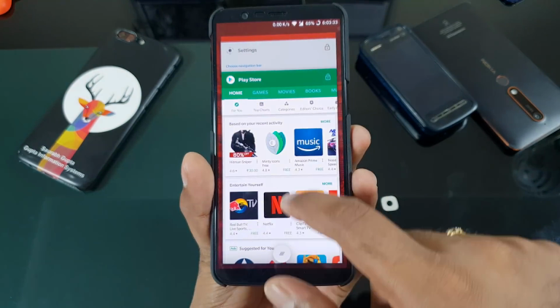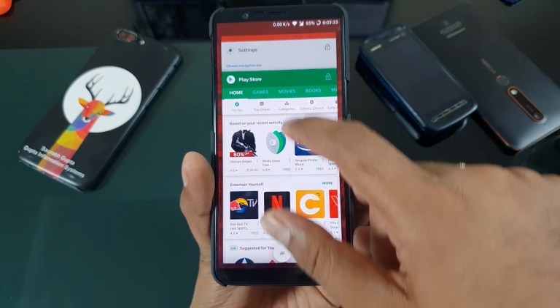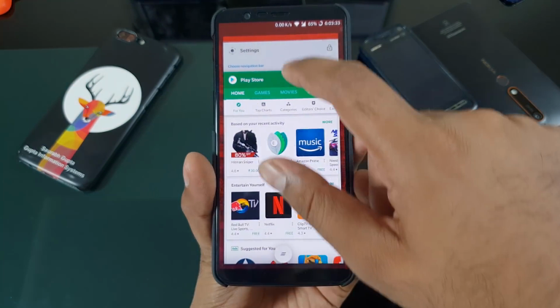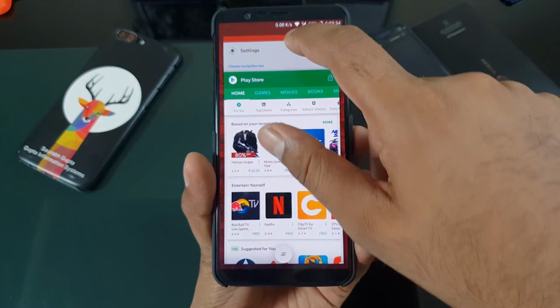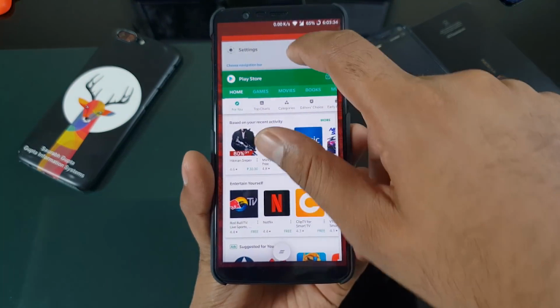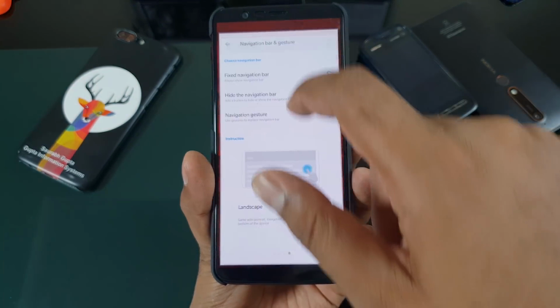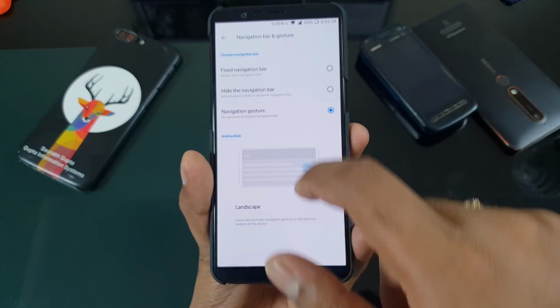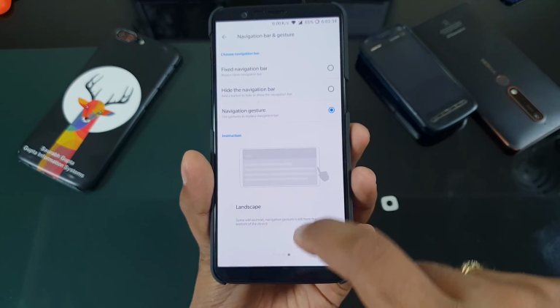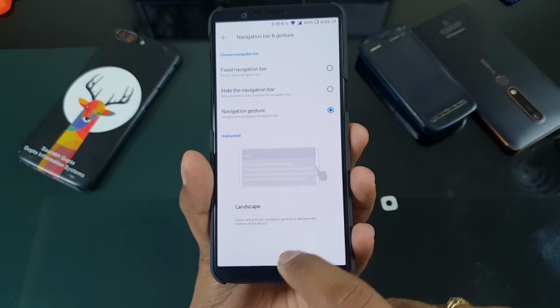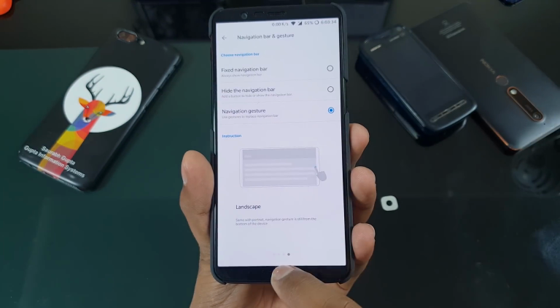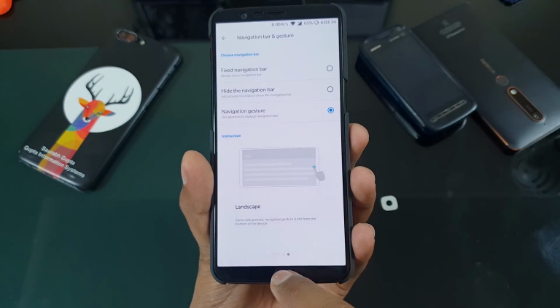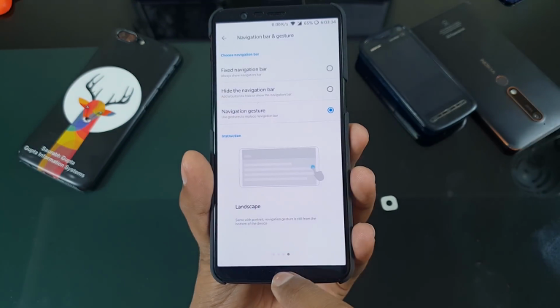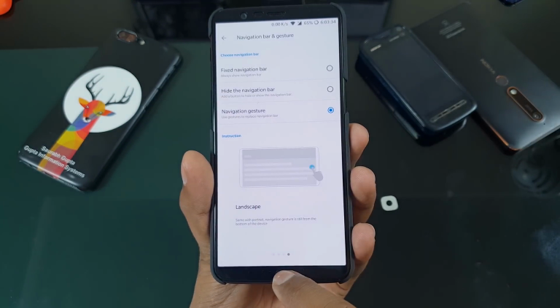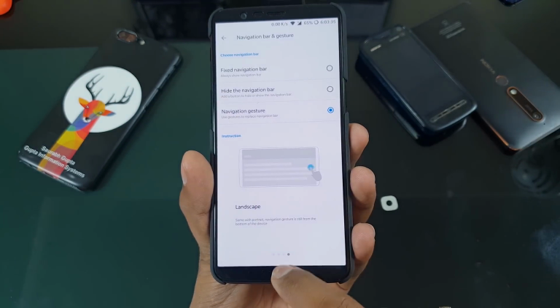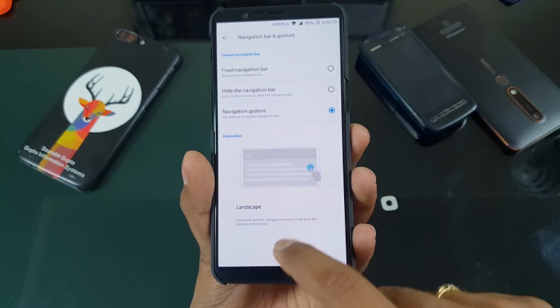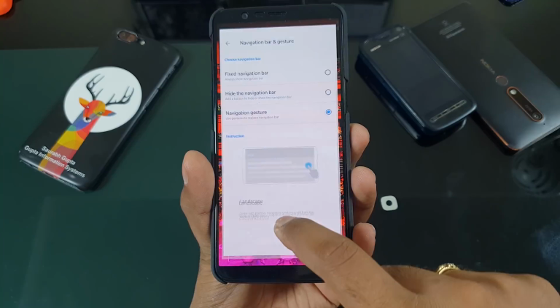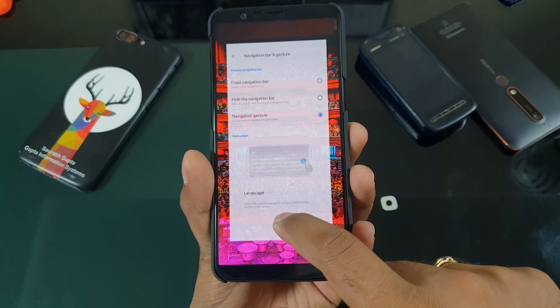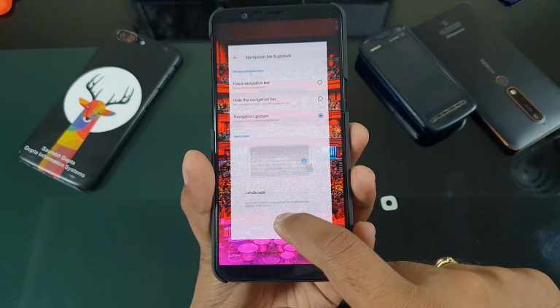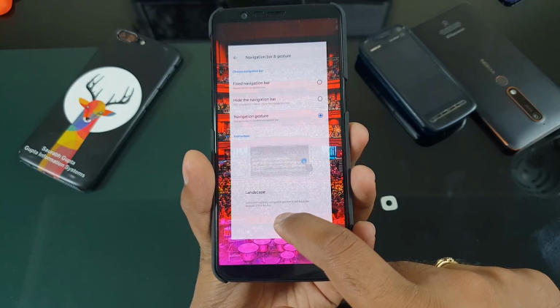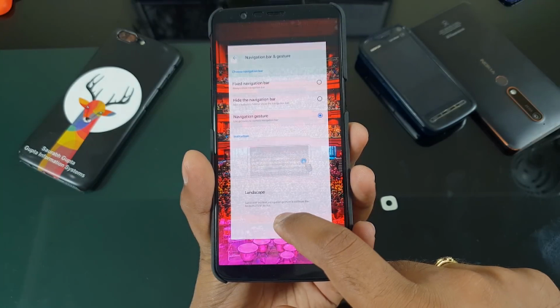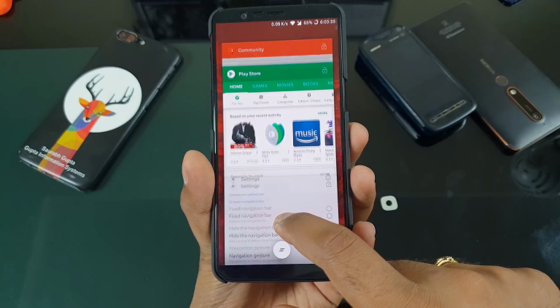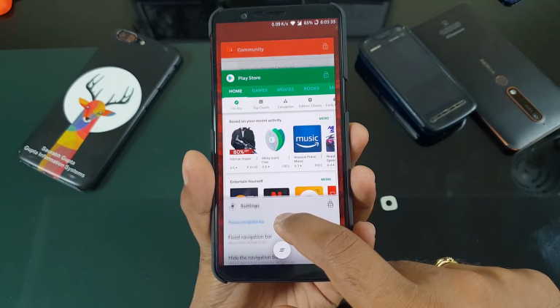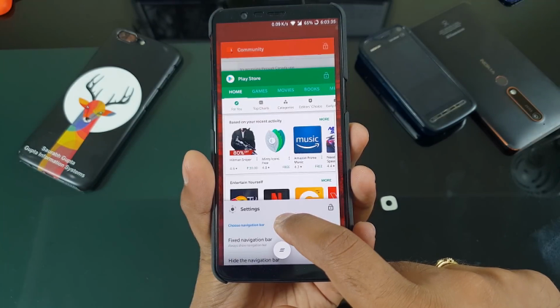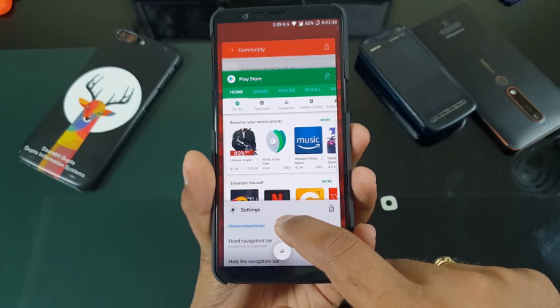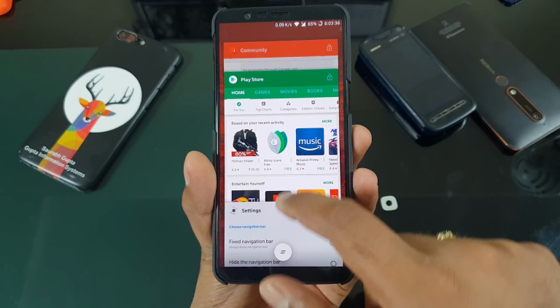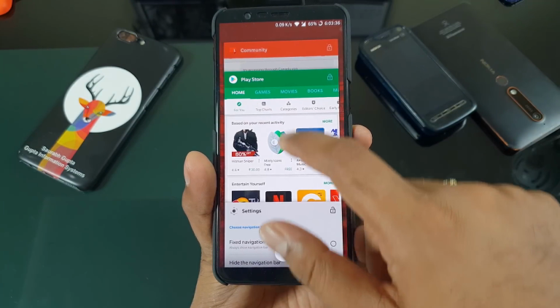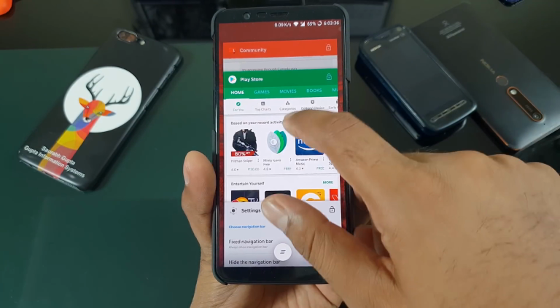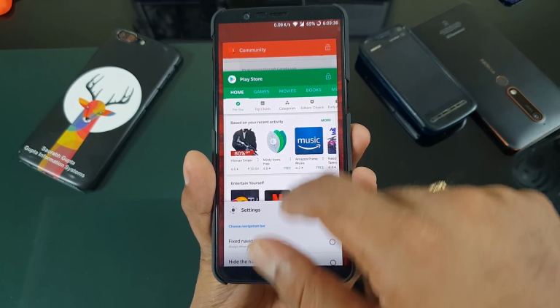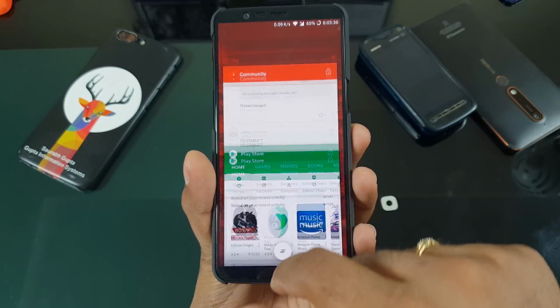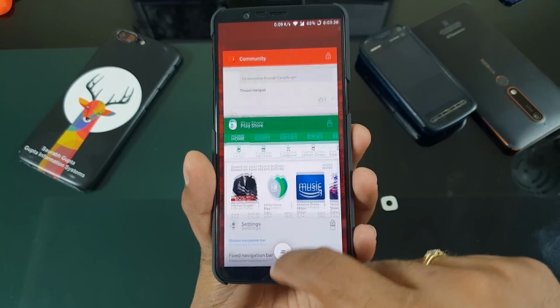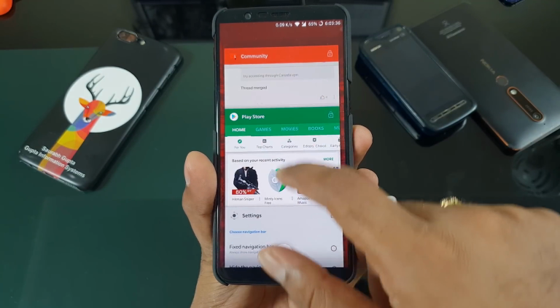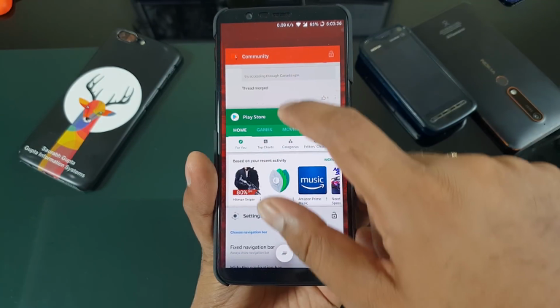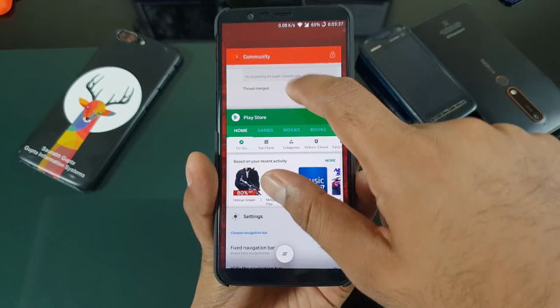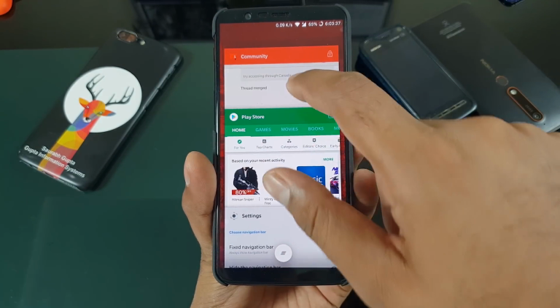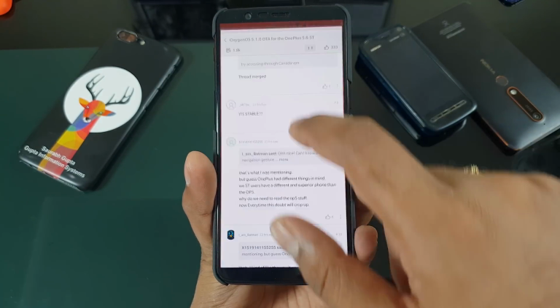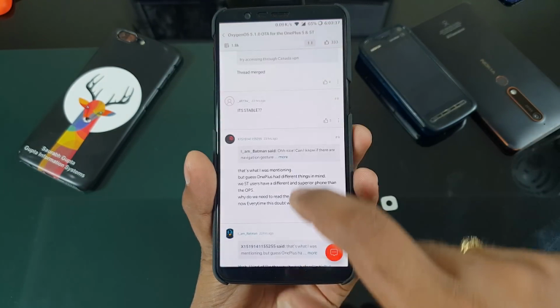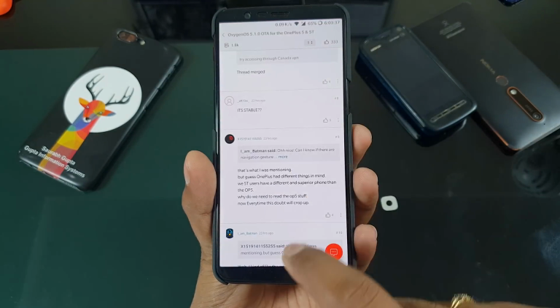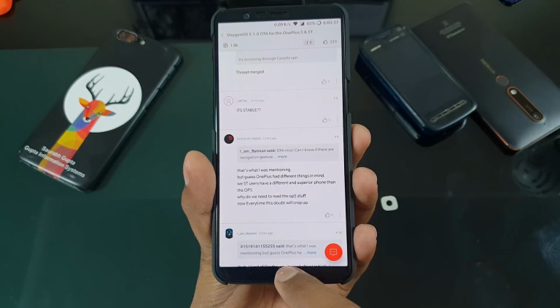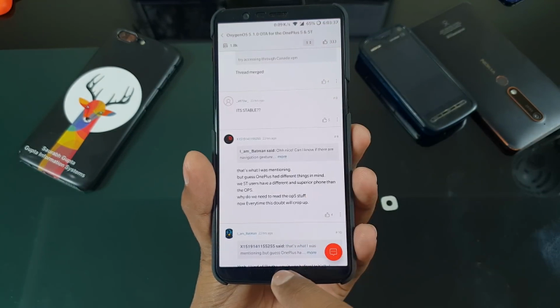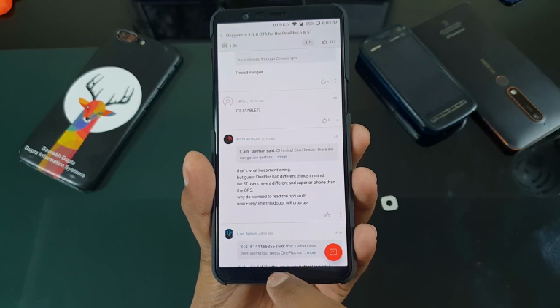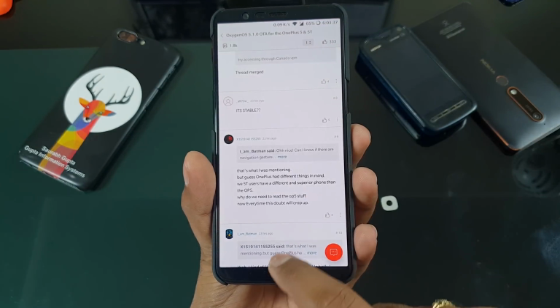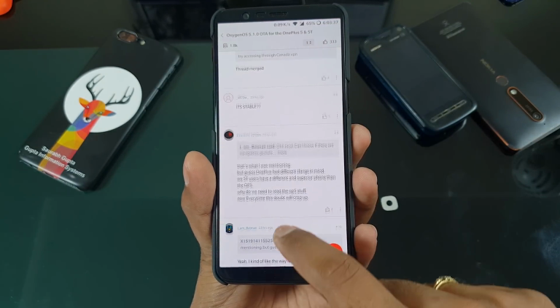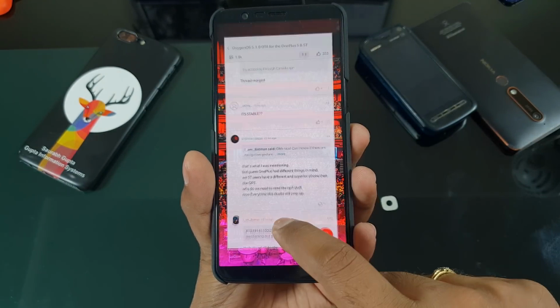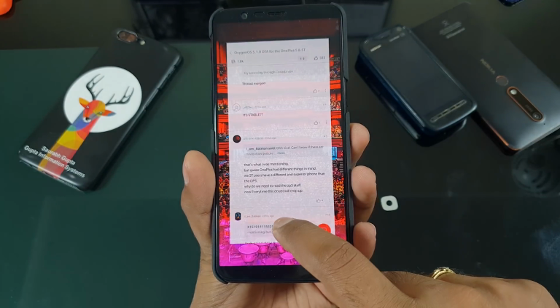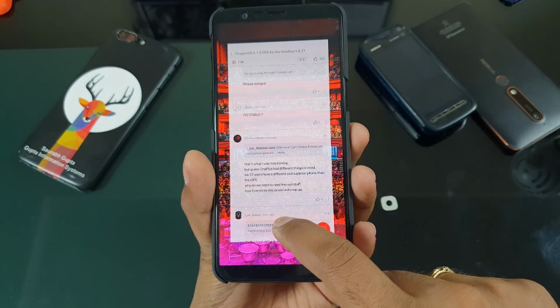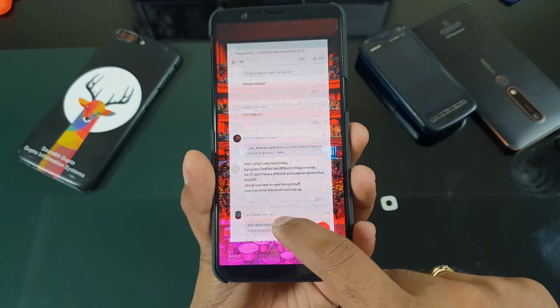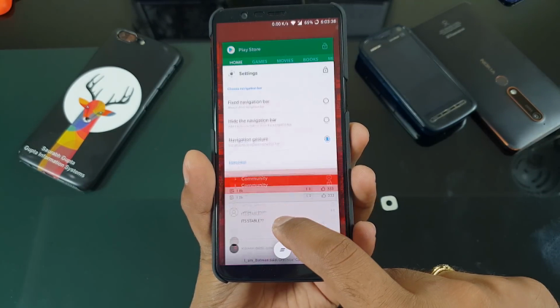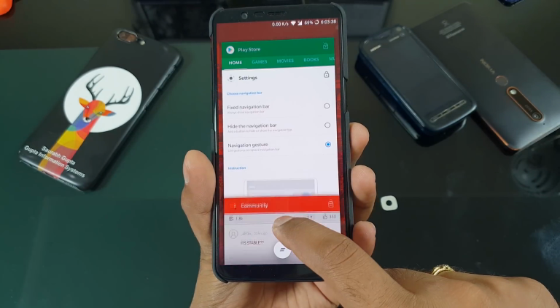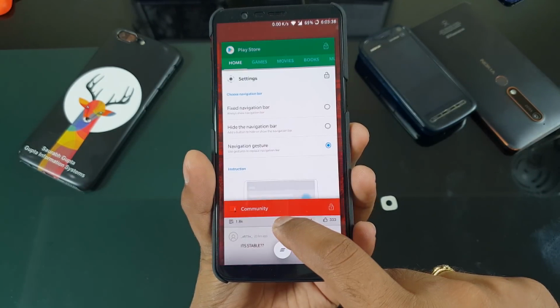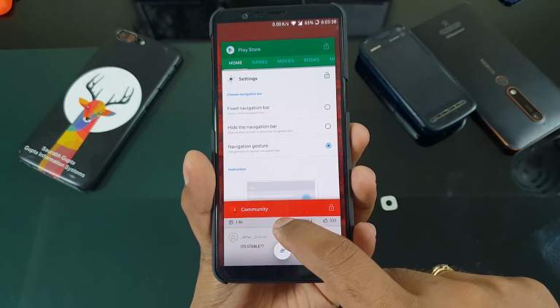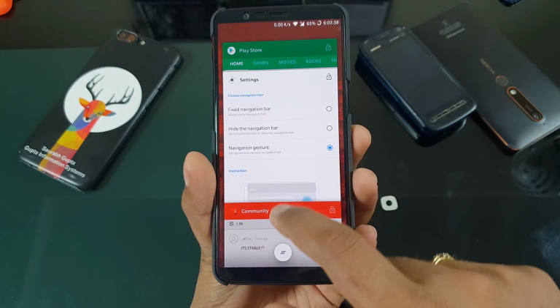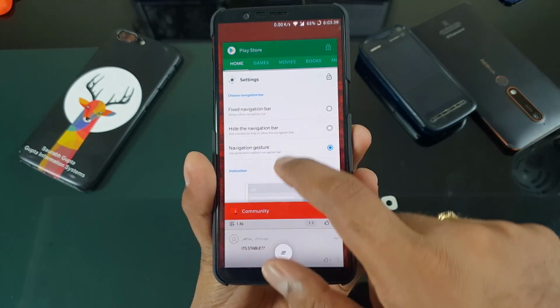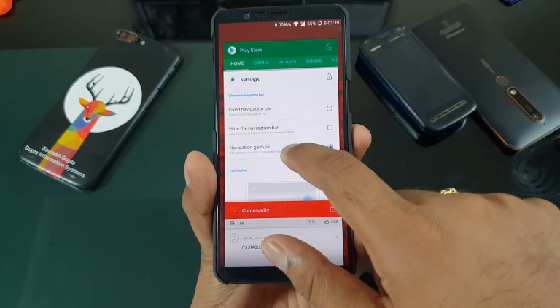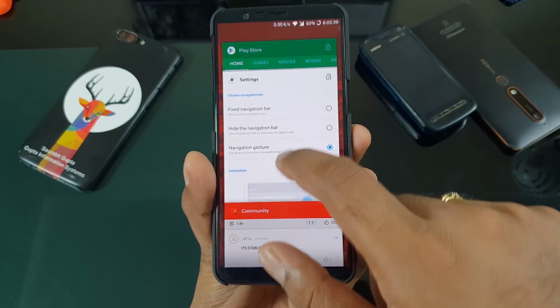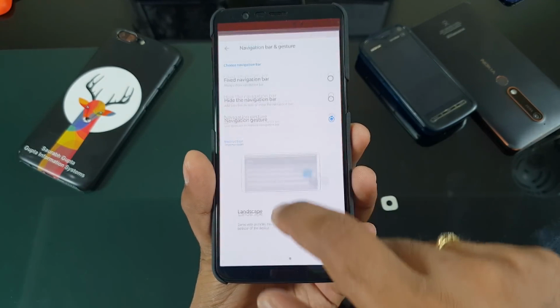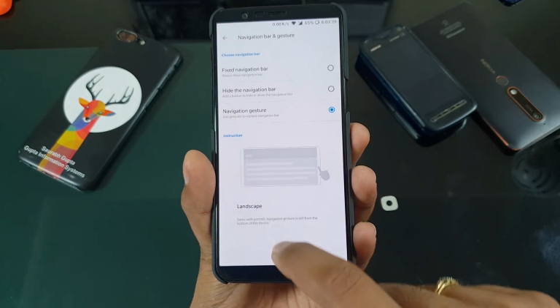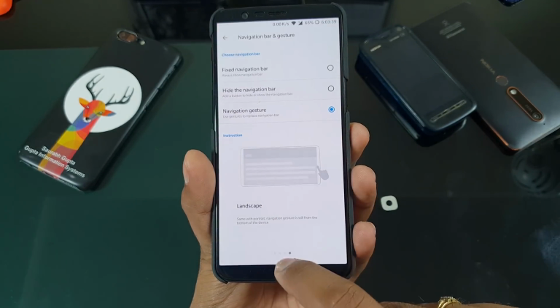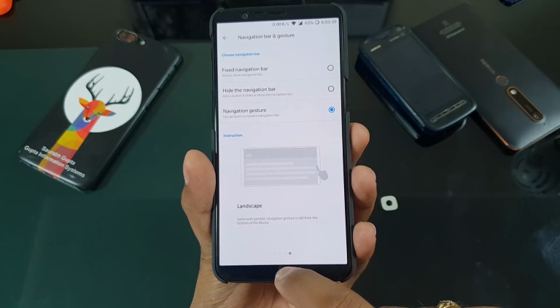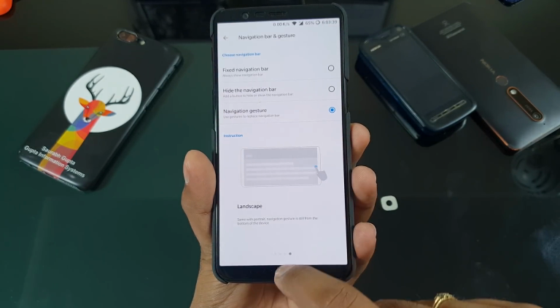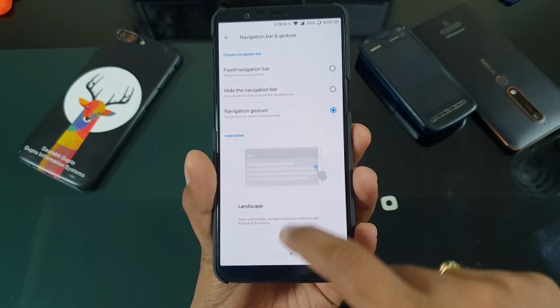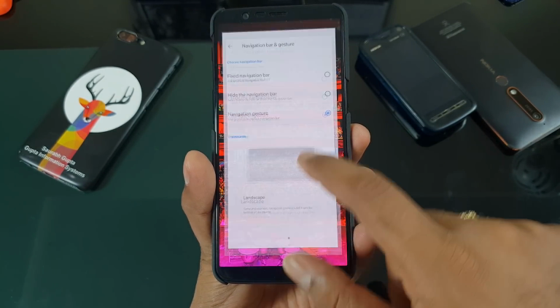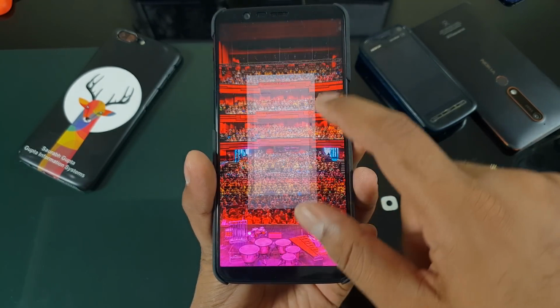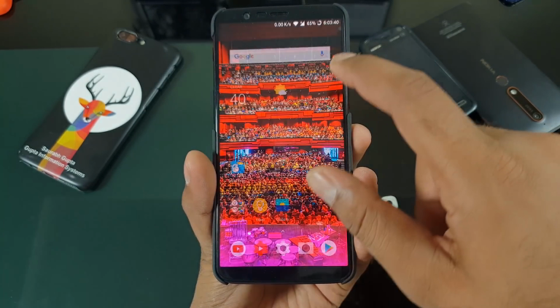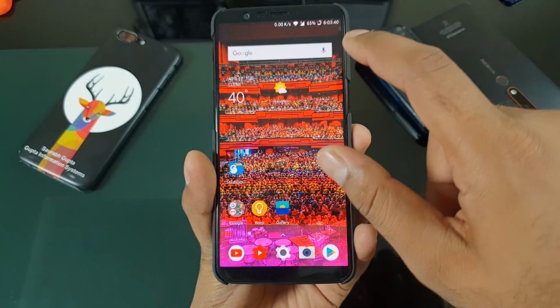It will take one or two days, definitely for sure, and you will get used to how to use it. So that's your quick navigation gestures feature.